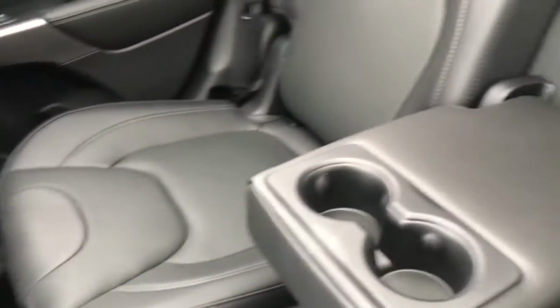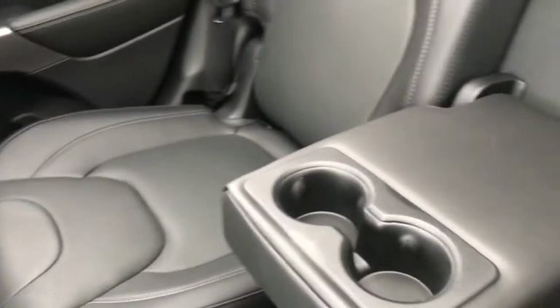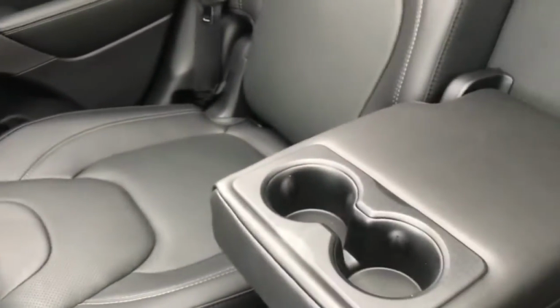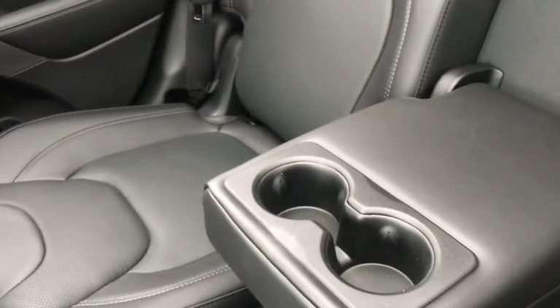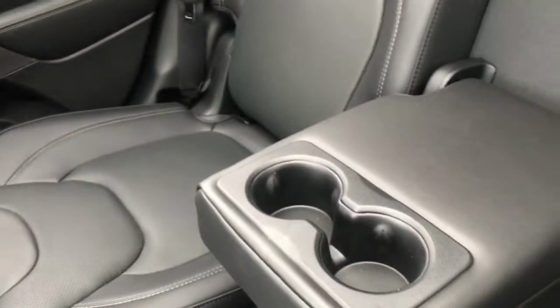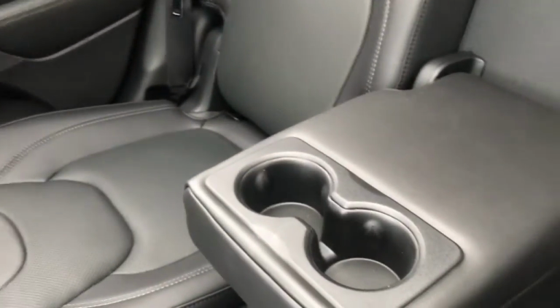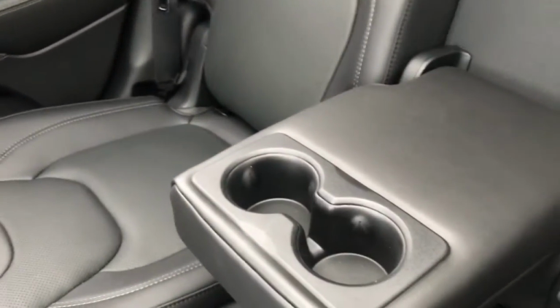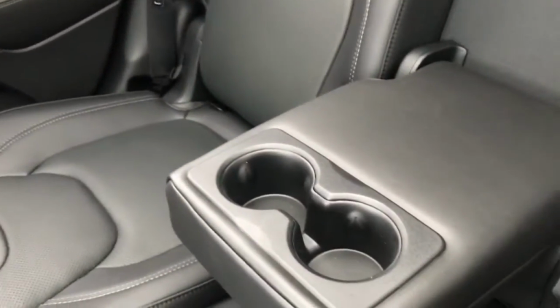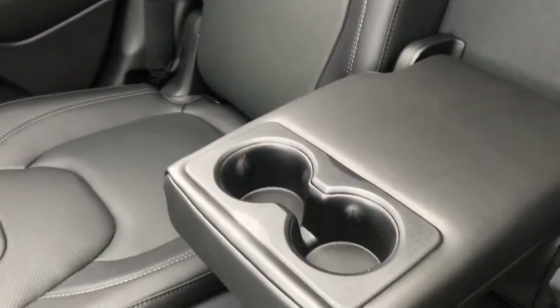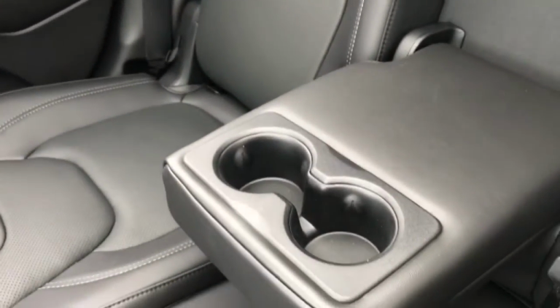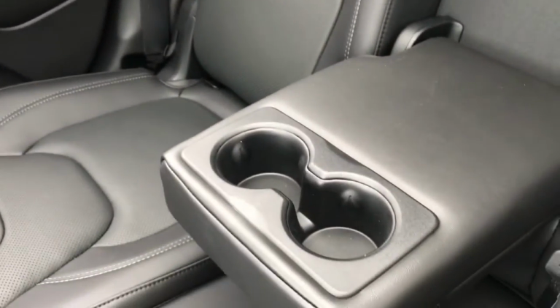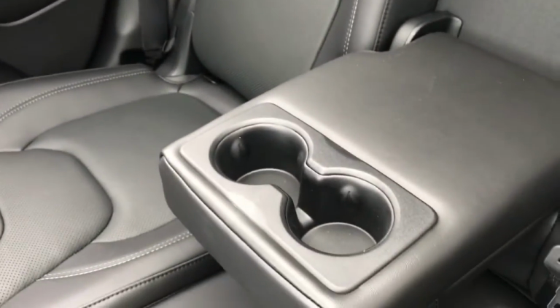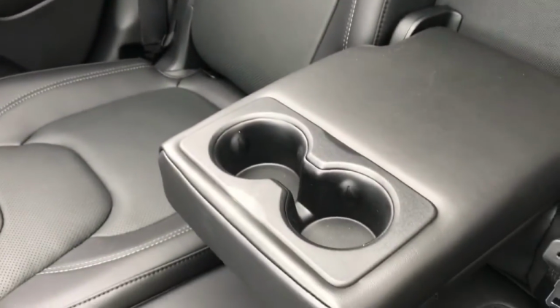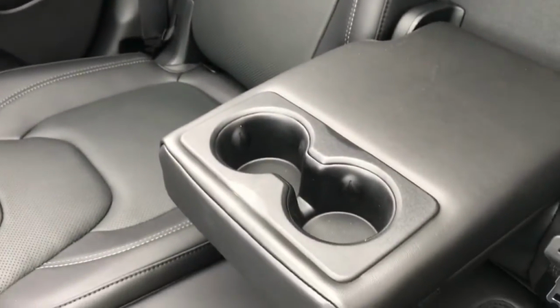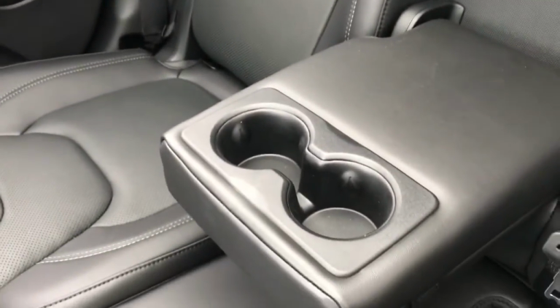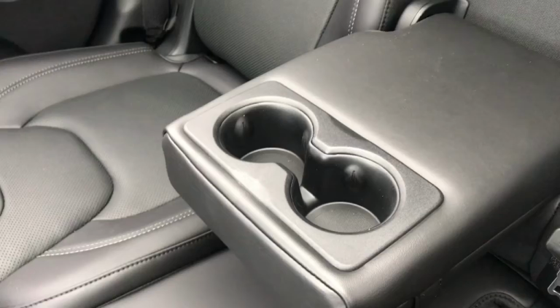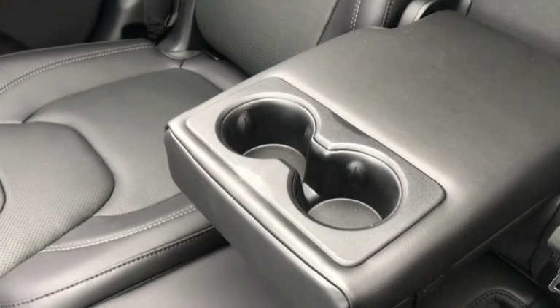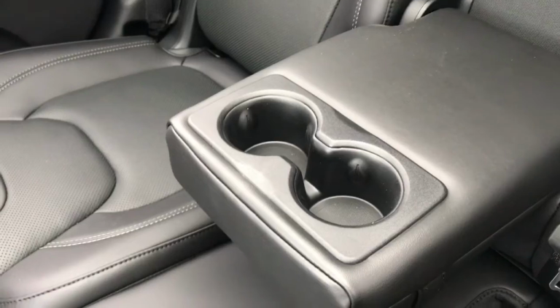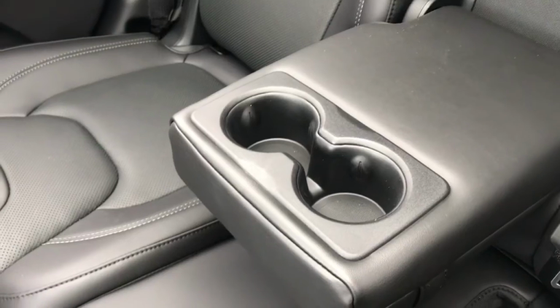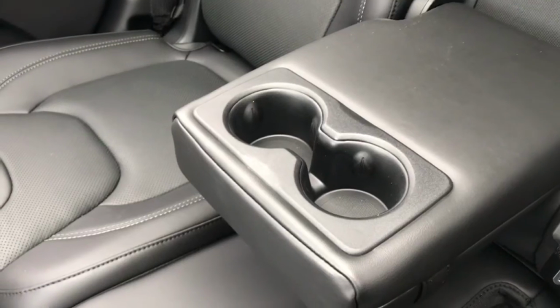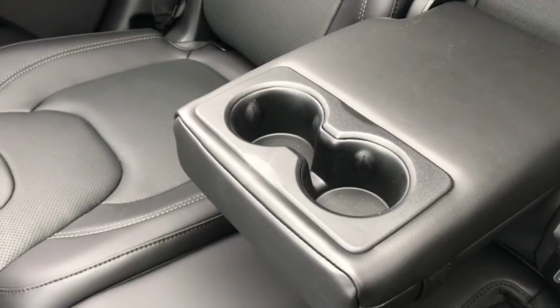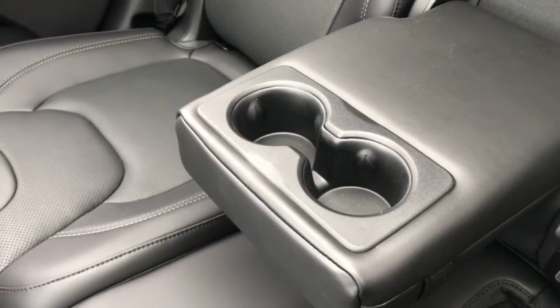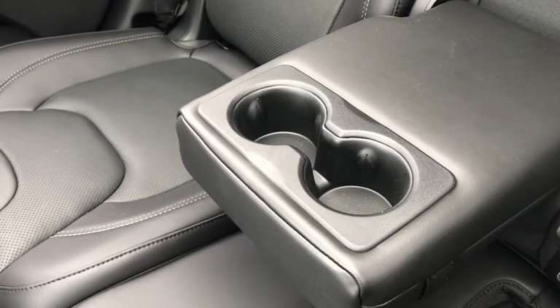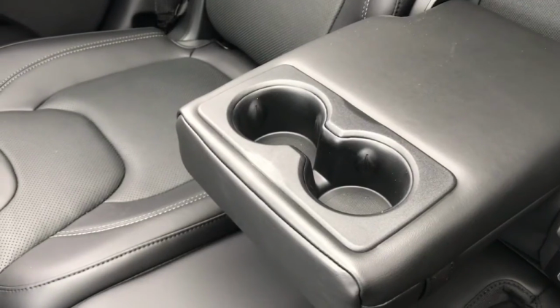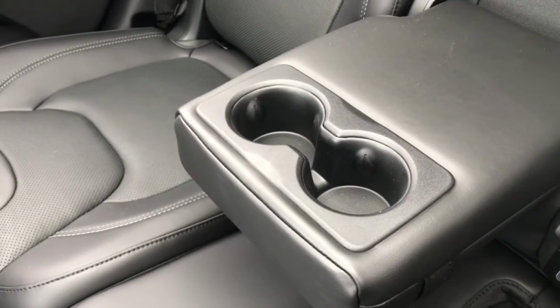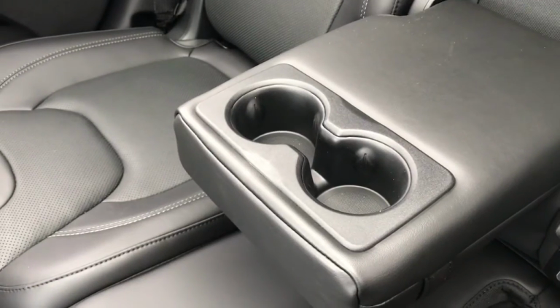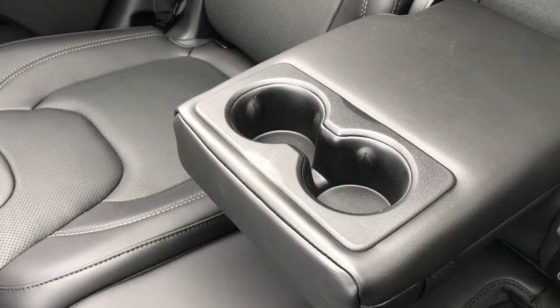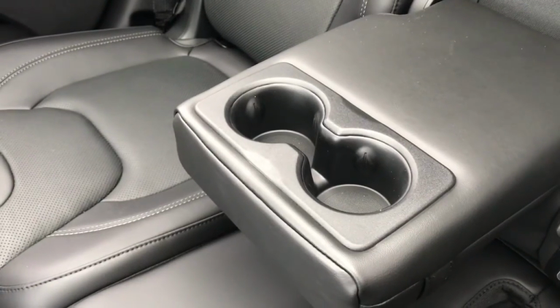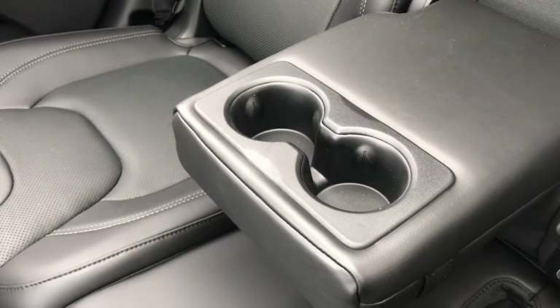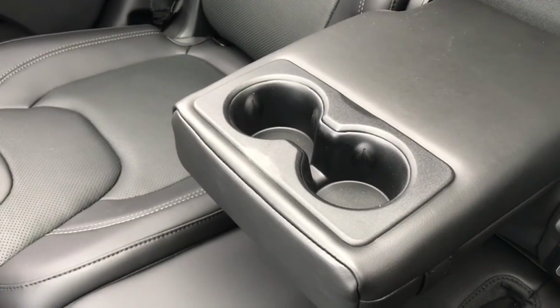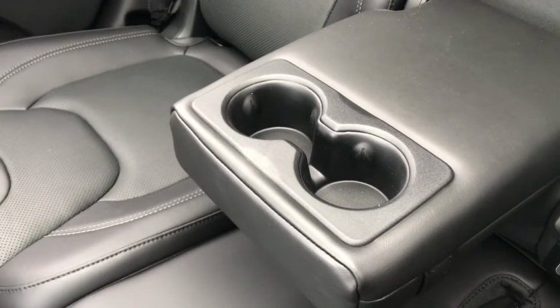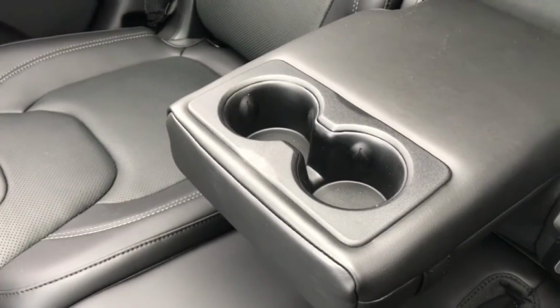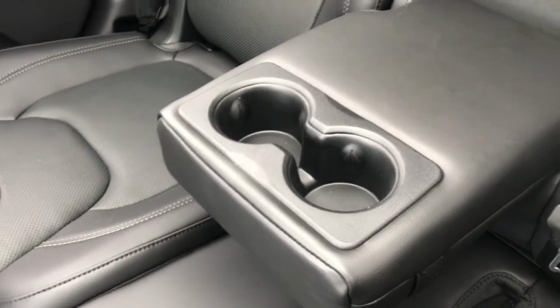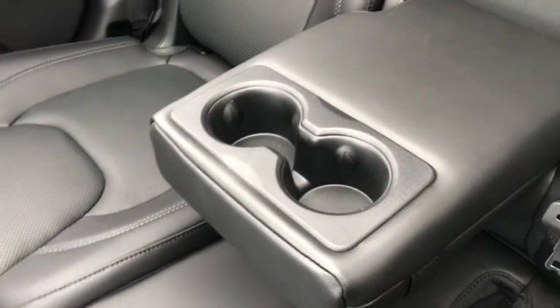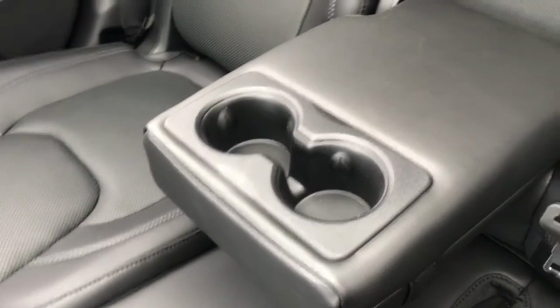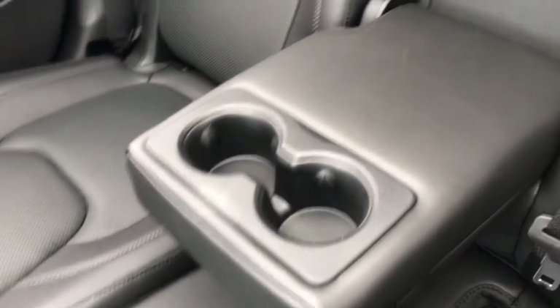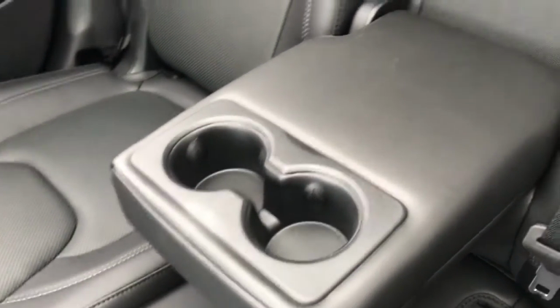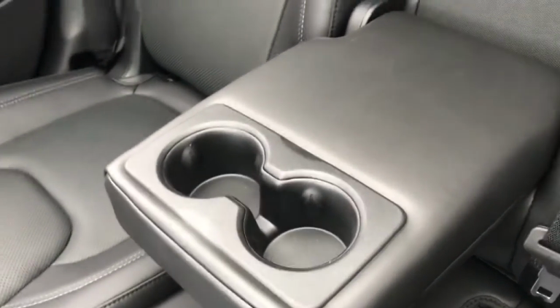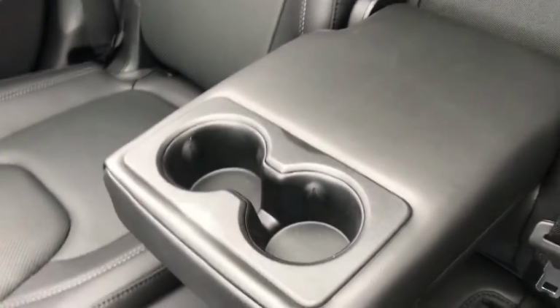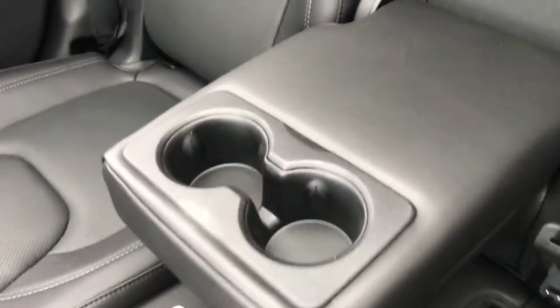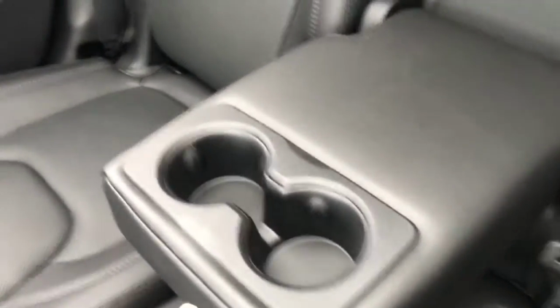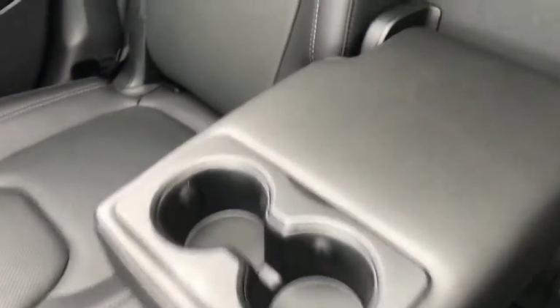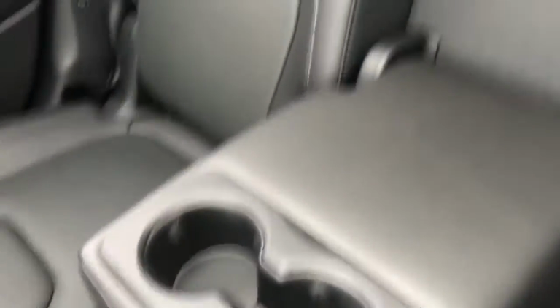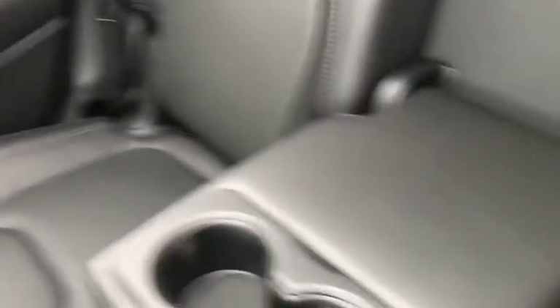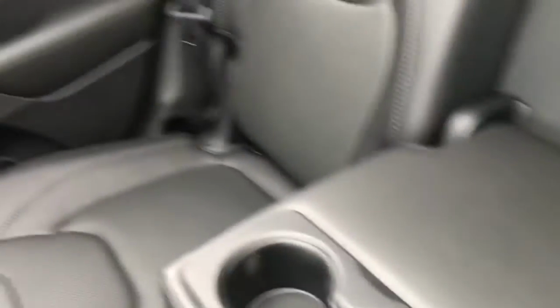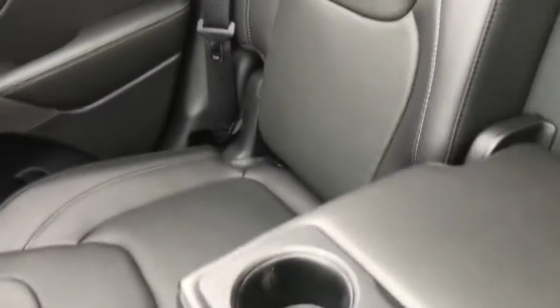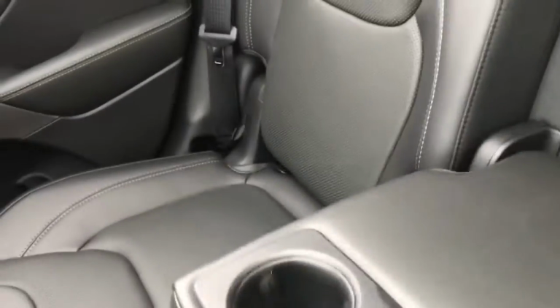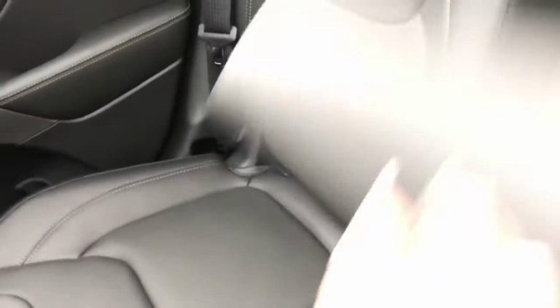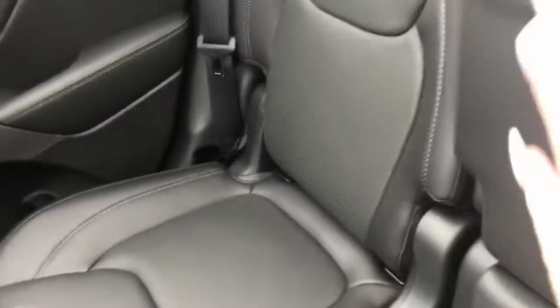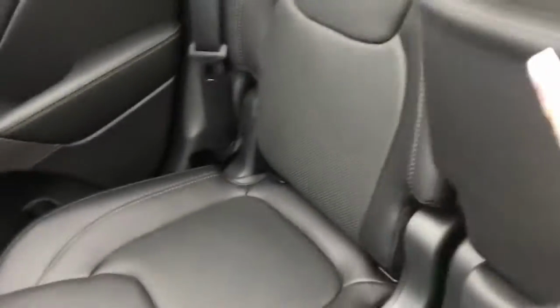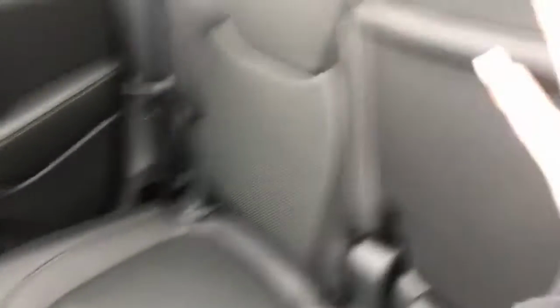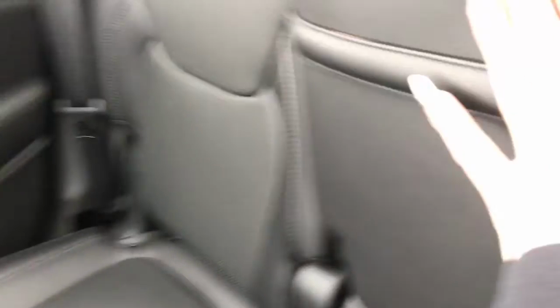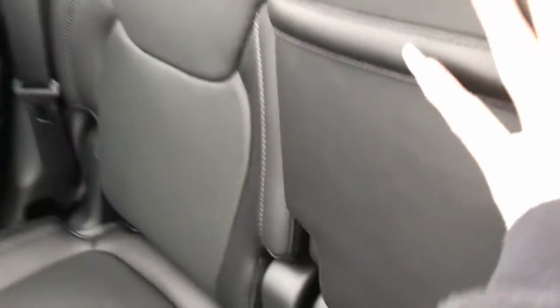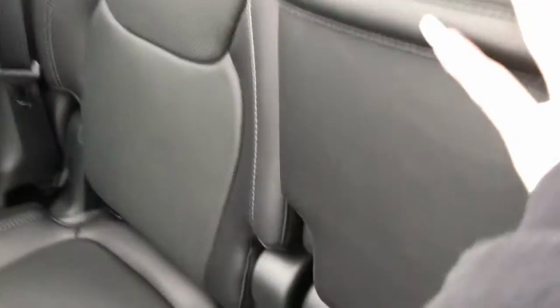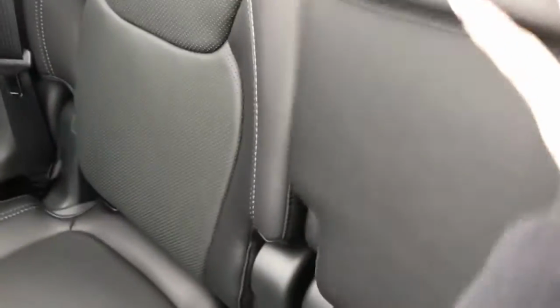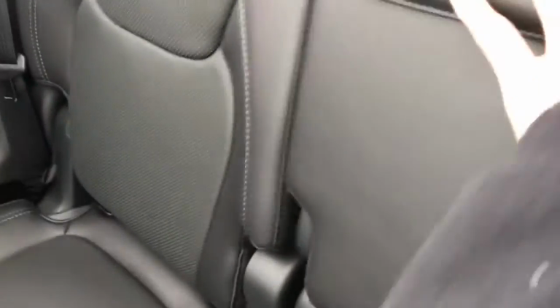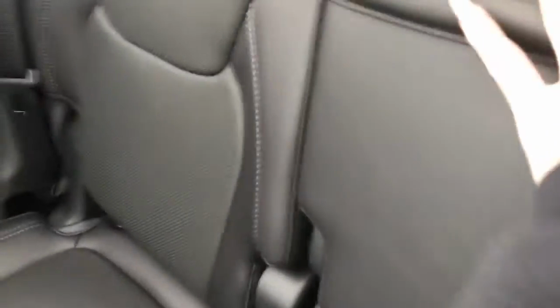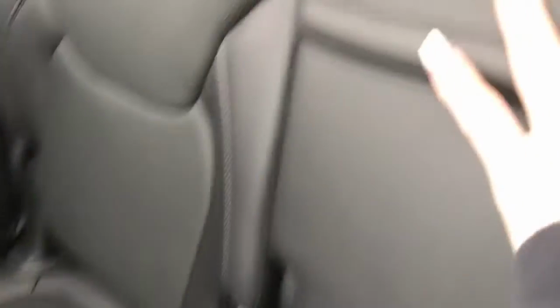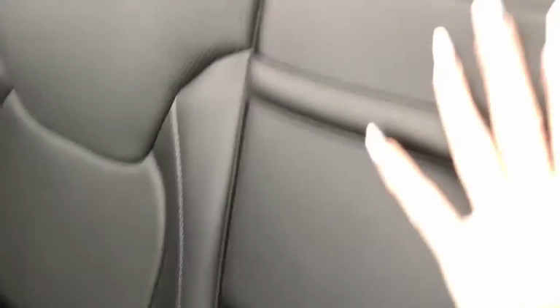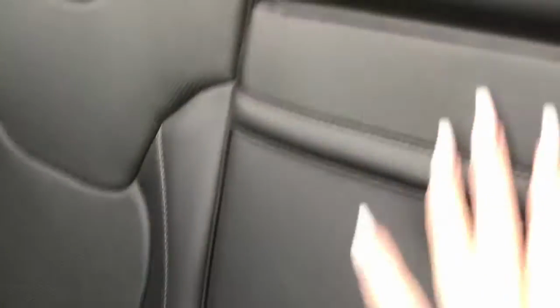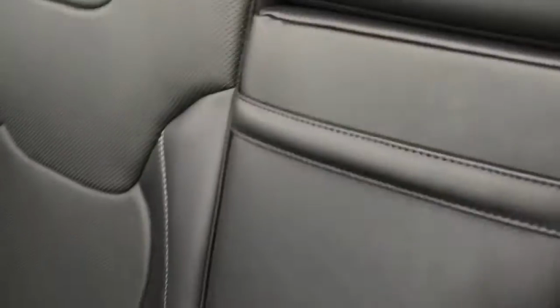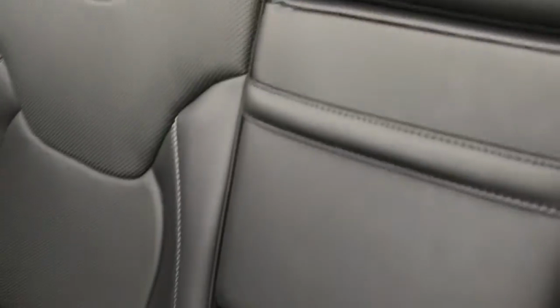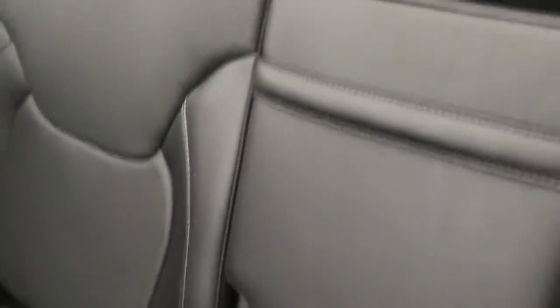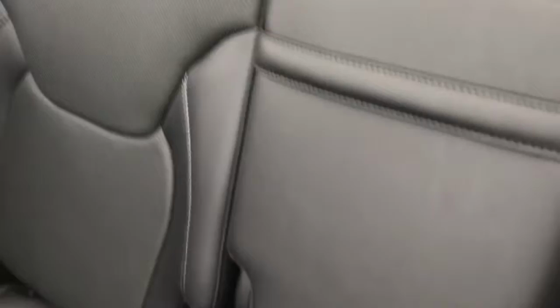And in the middle we do have an armrest that folds out to be two cup holders that you can simply just put away.